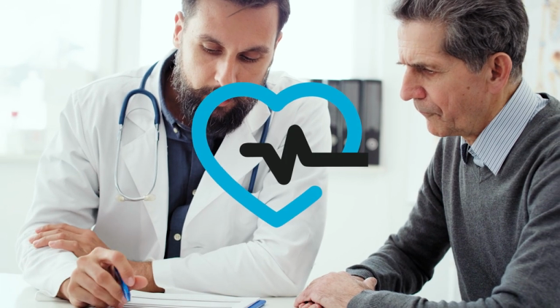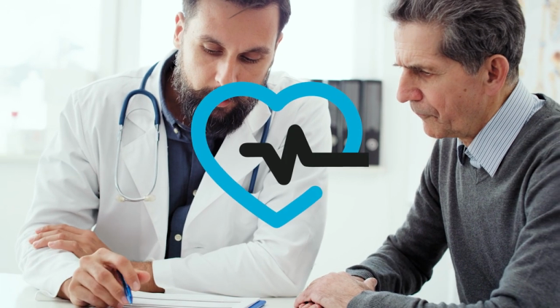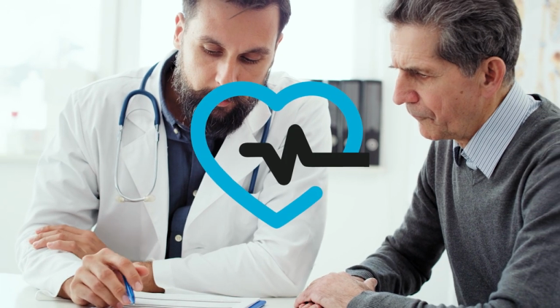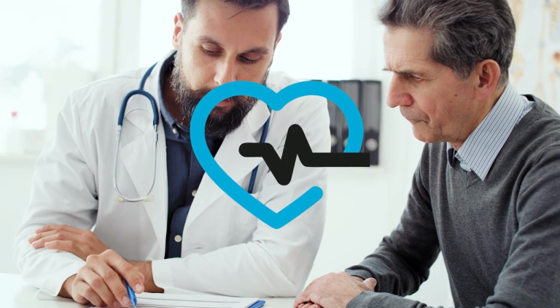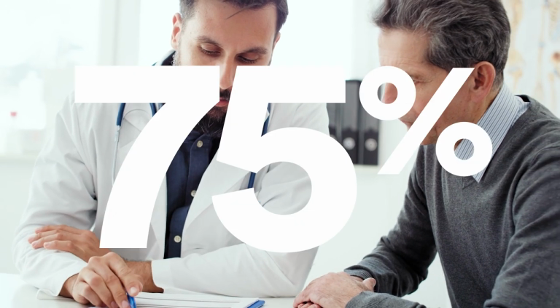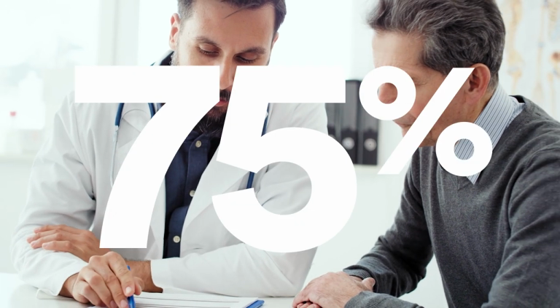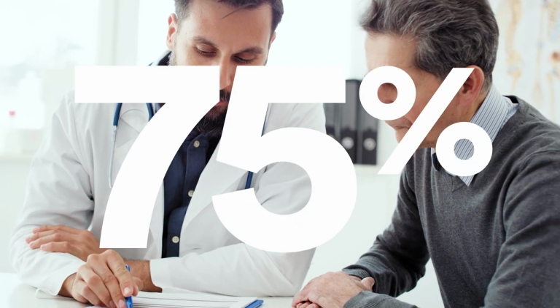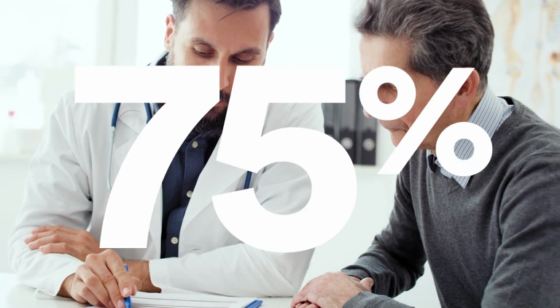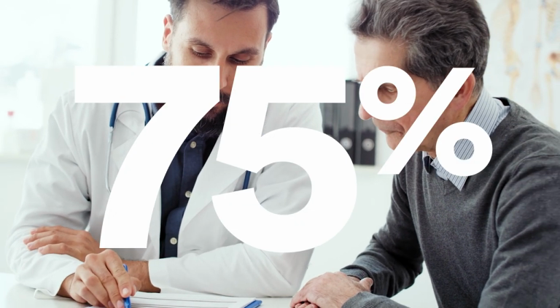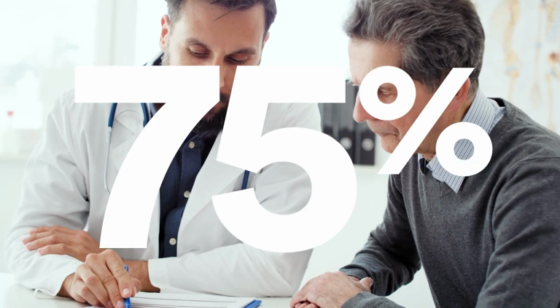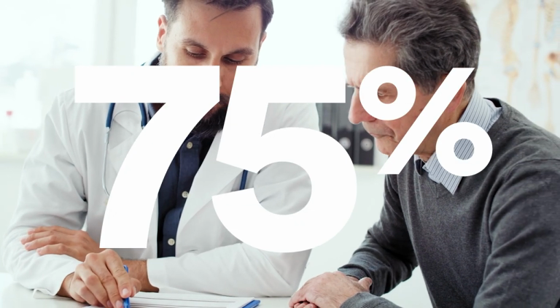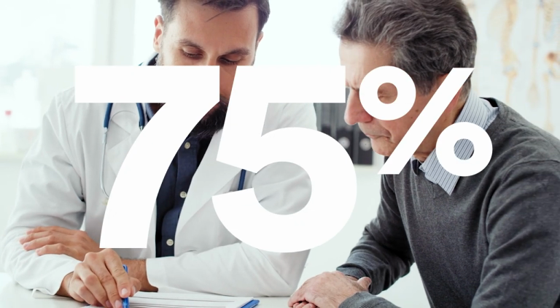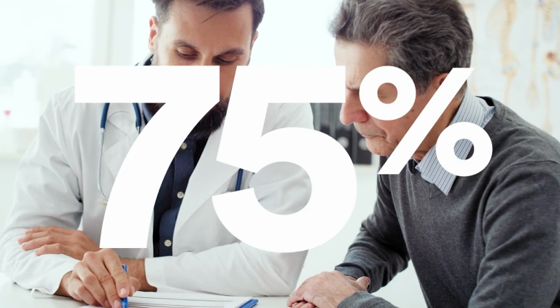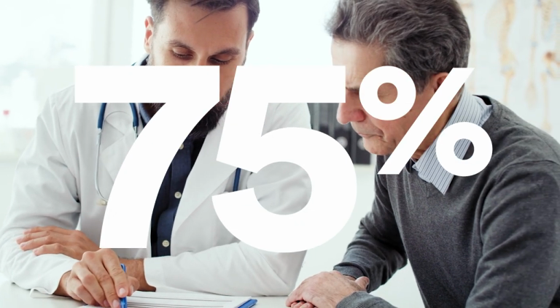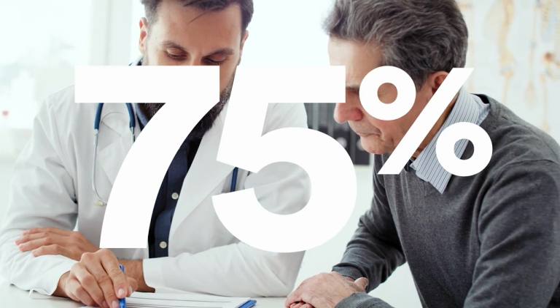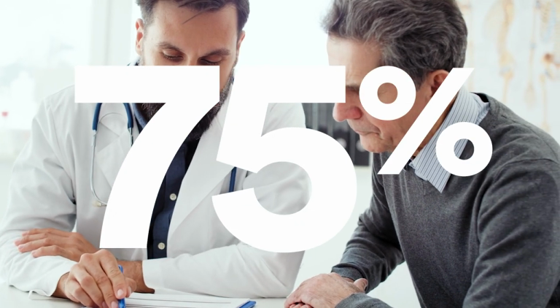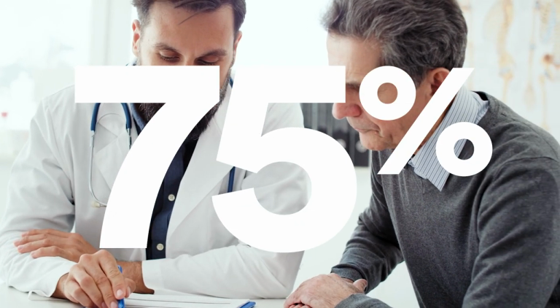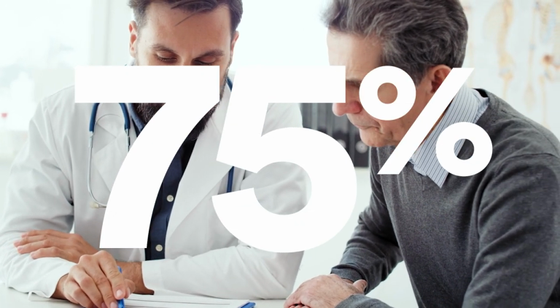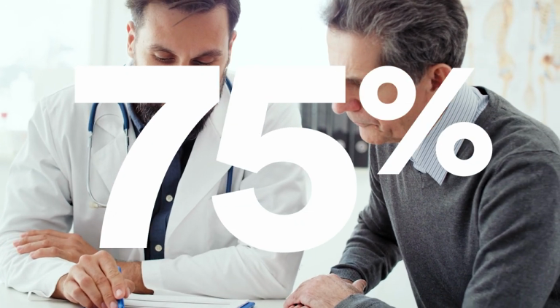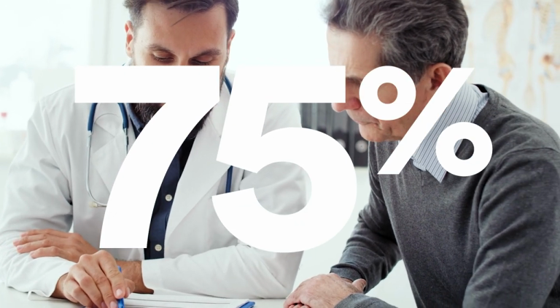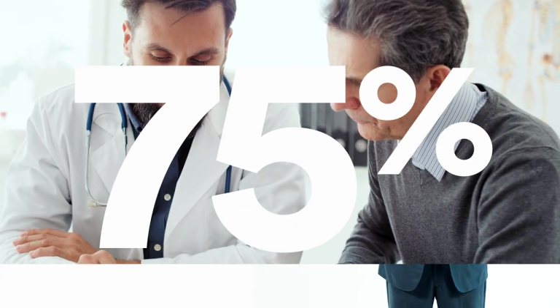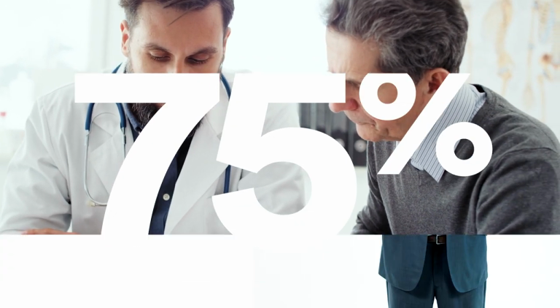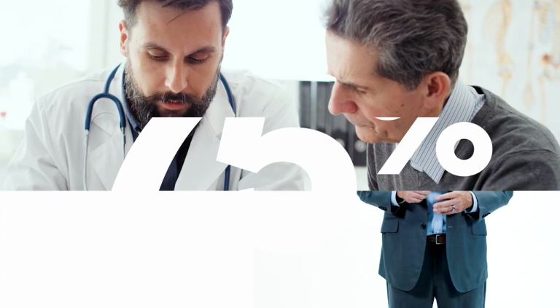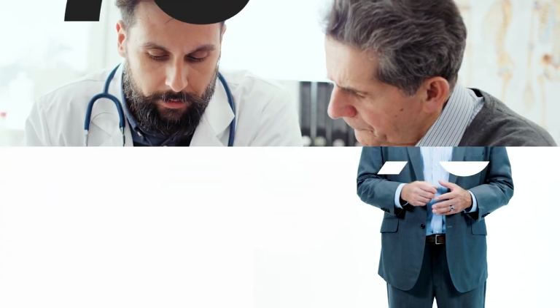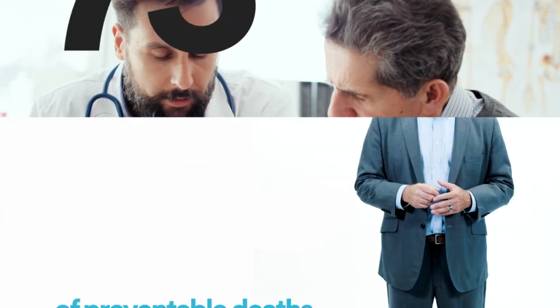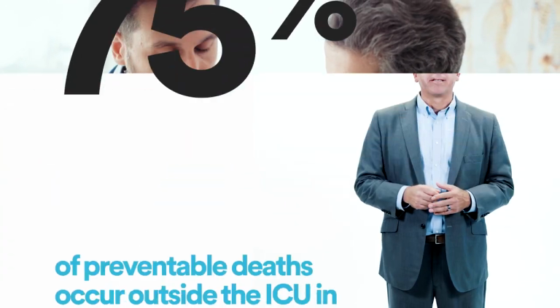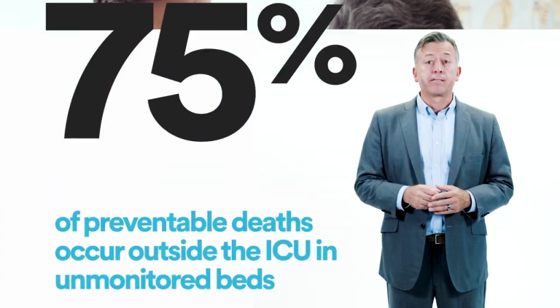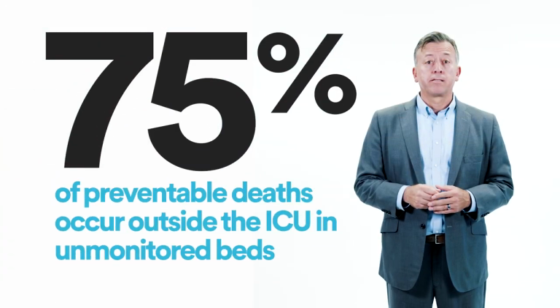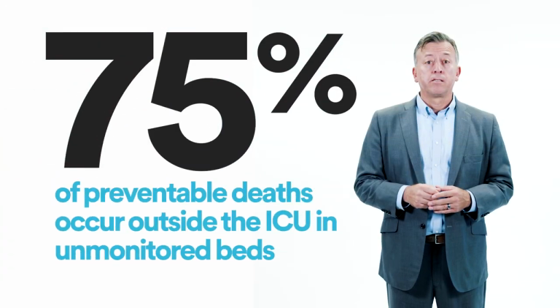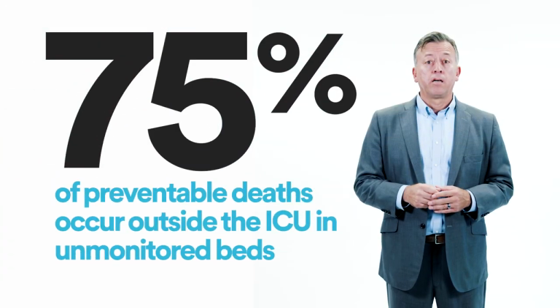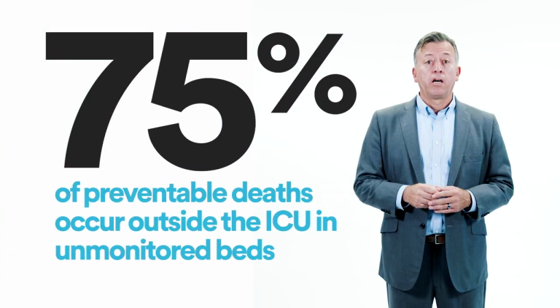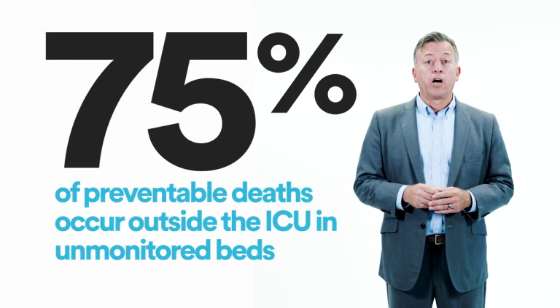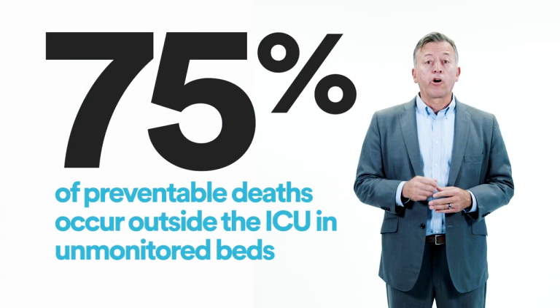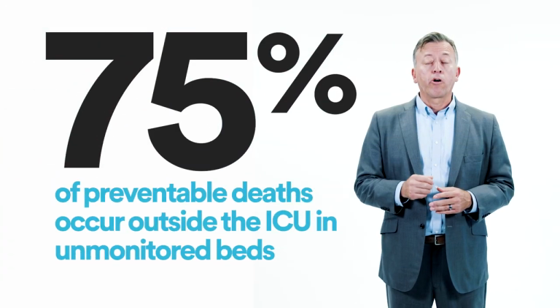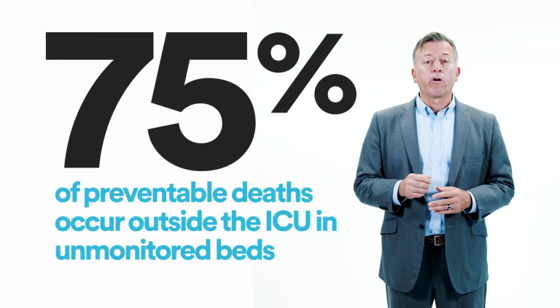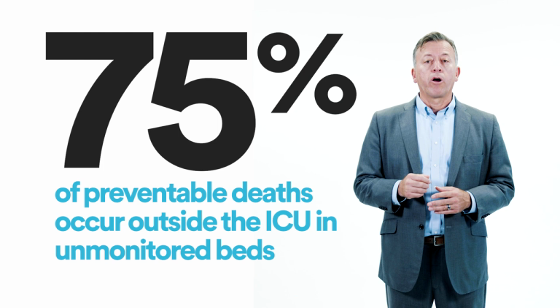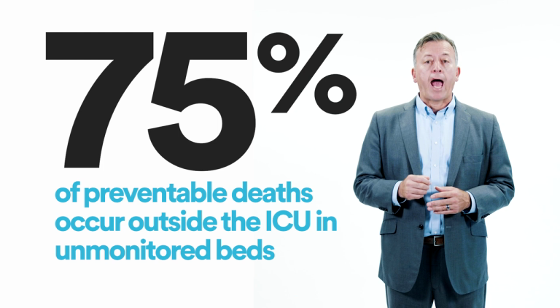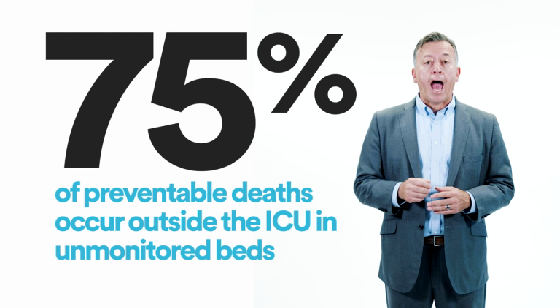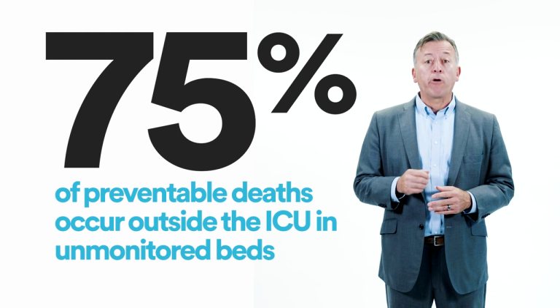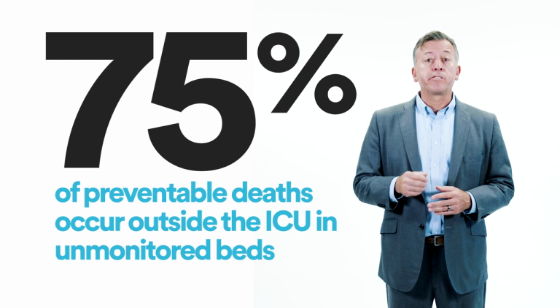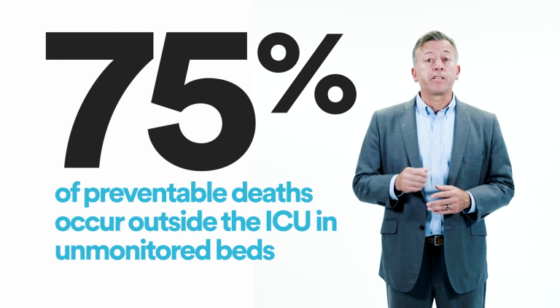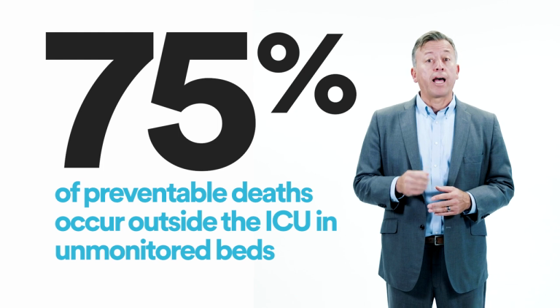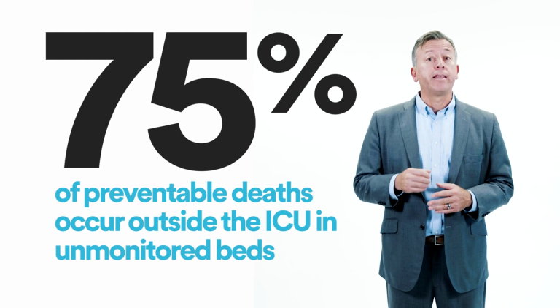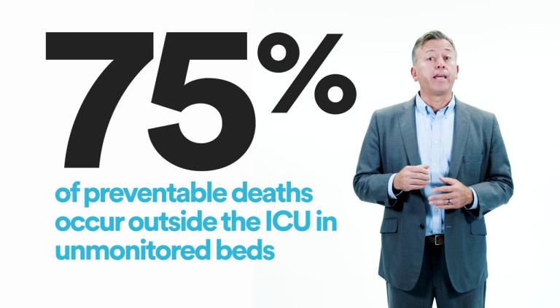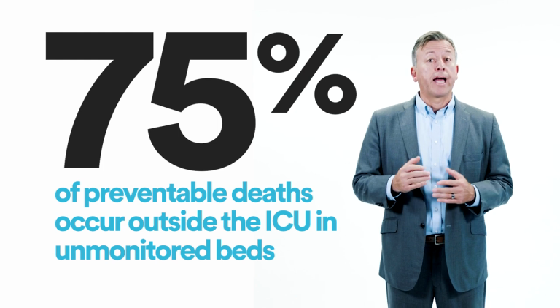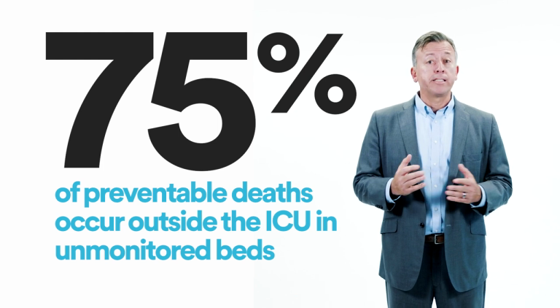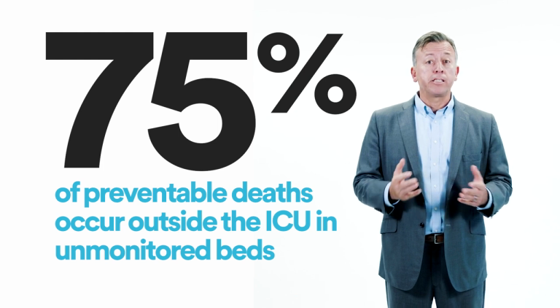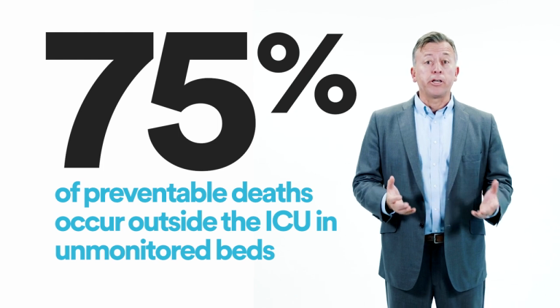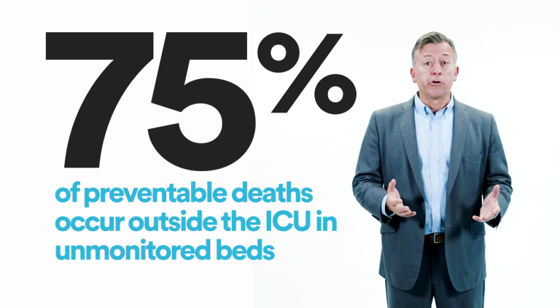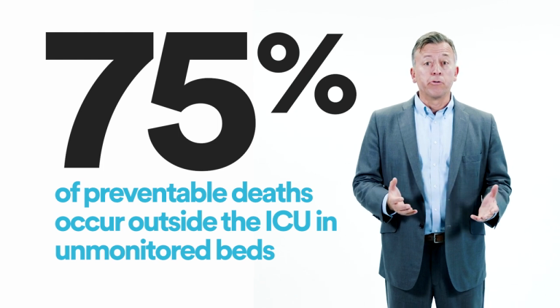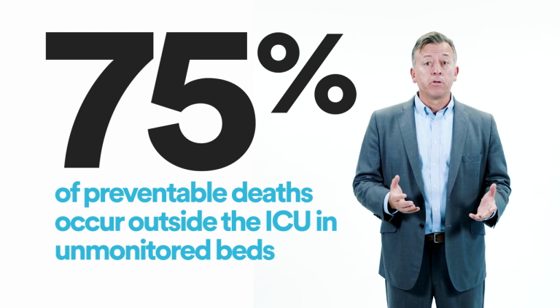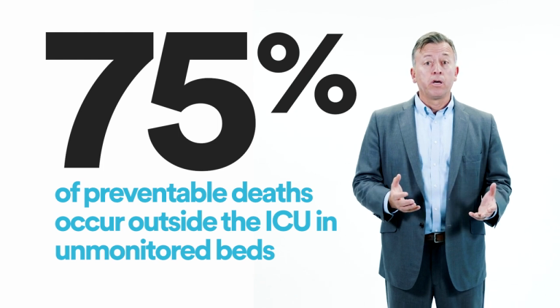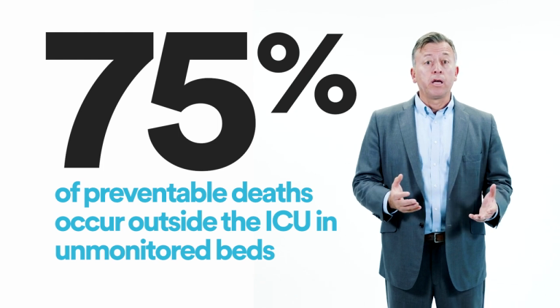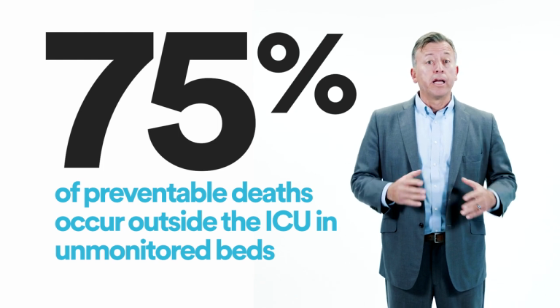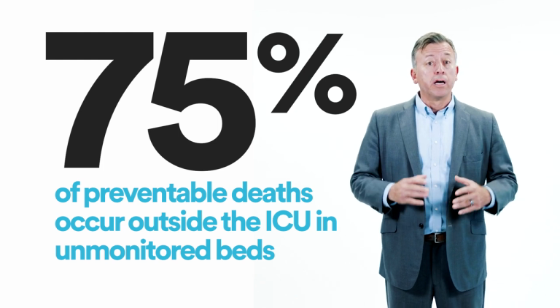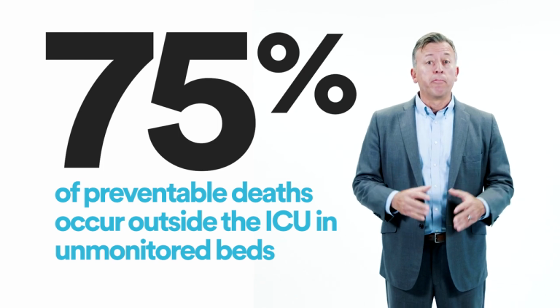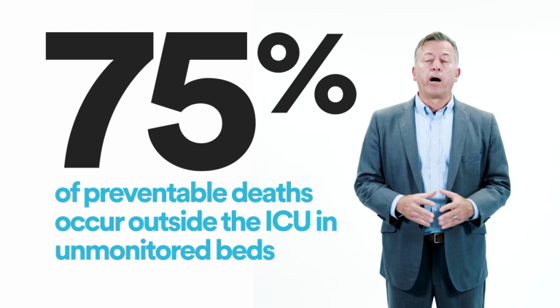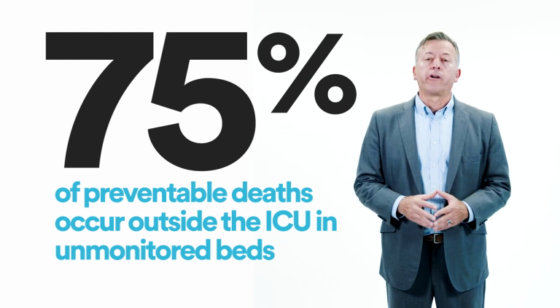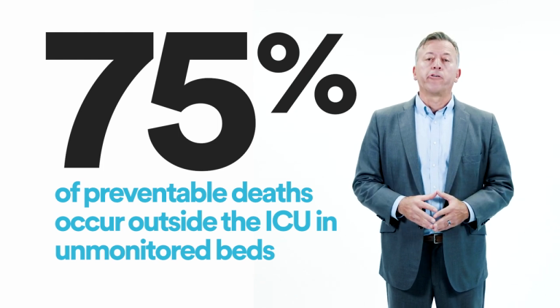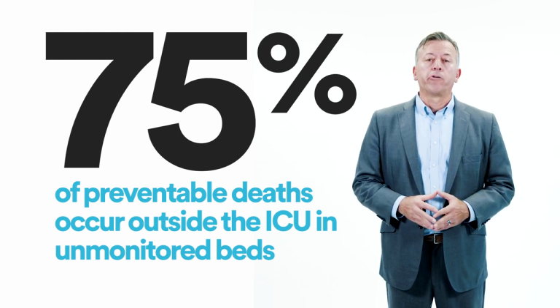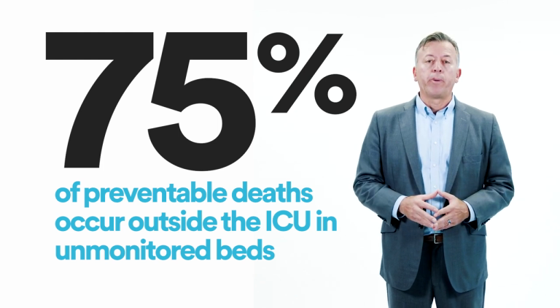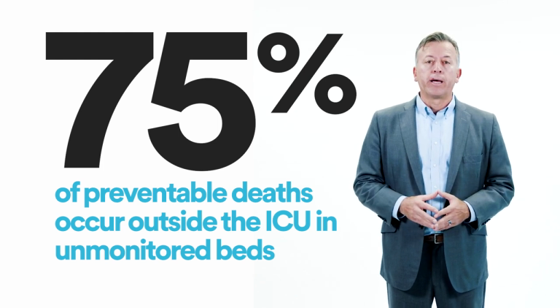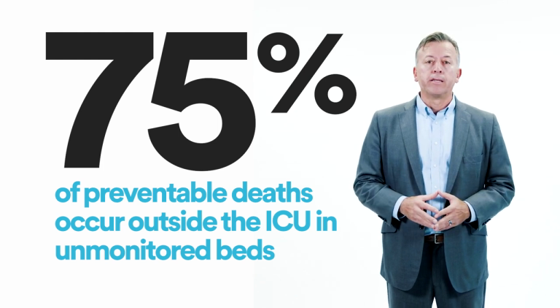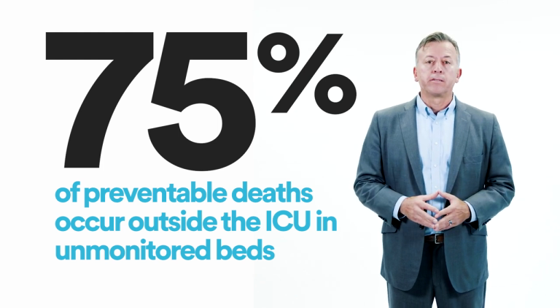75% of preventable deaths occur outside the ICU in unmonitored beds.